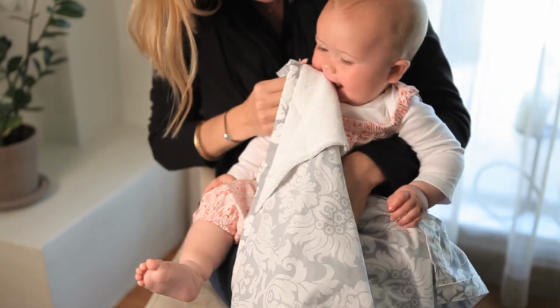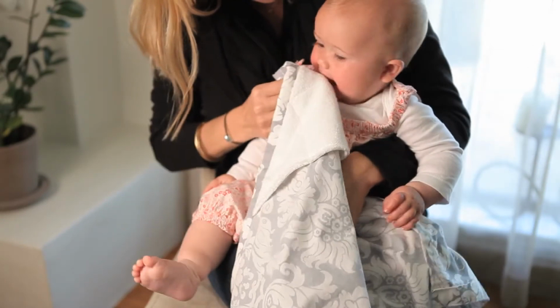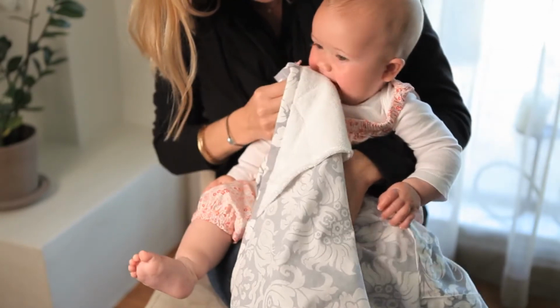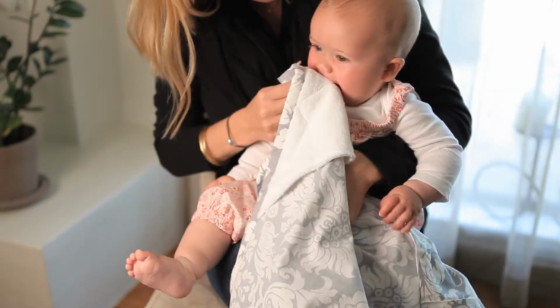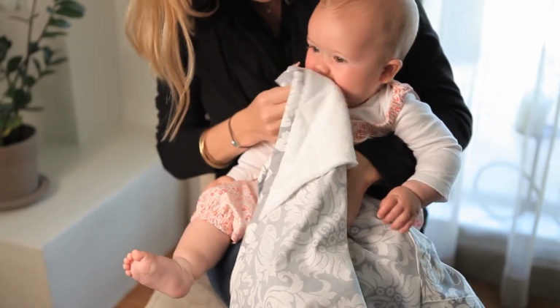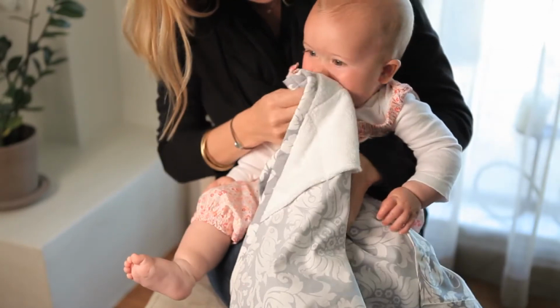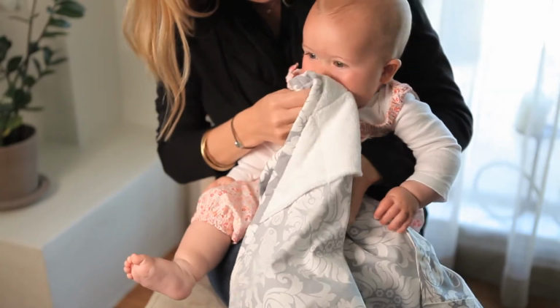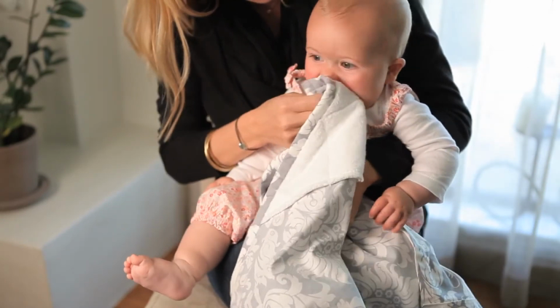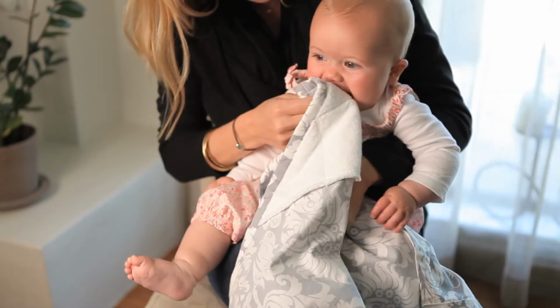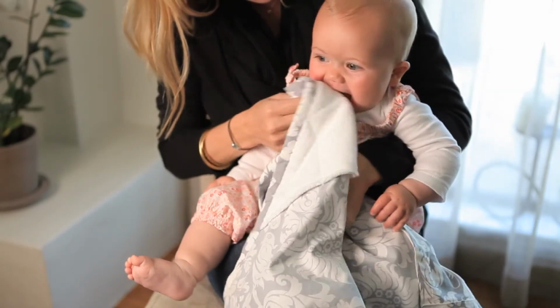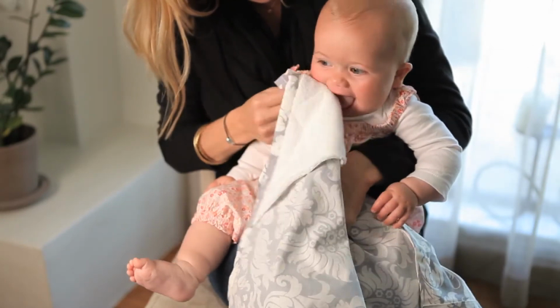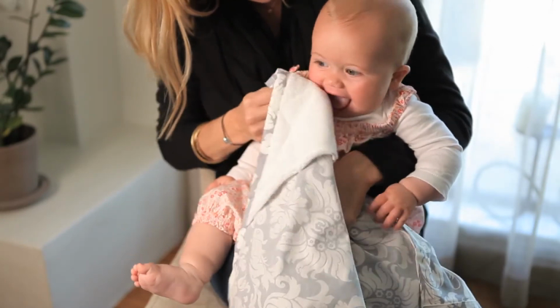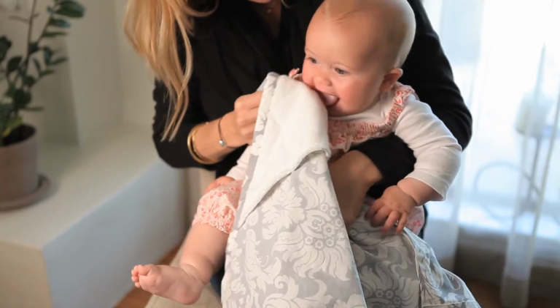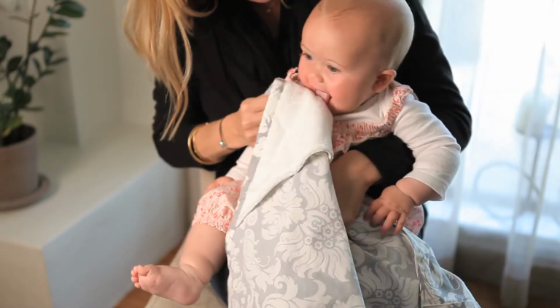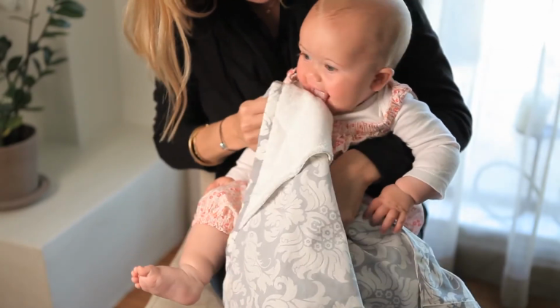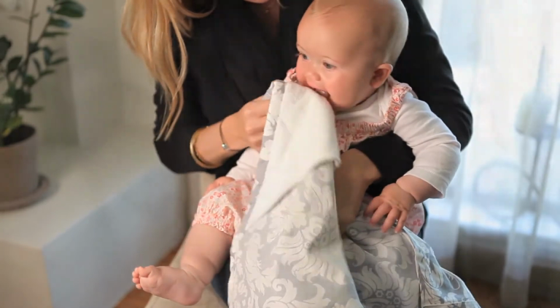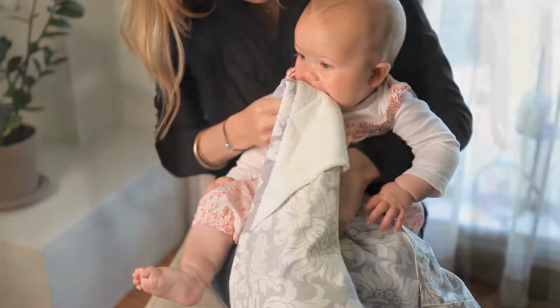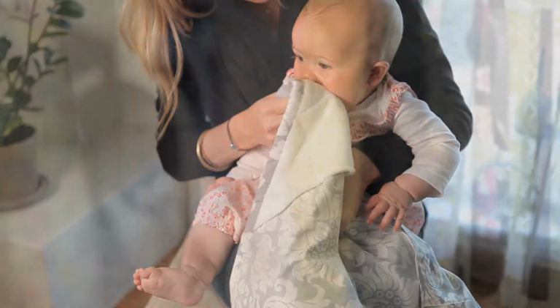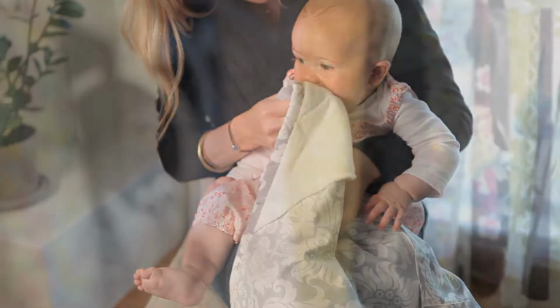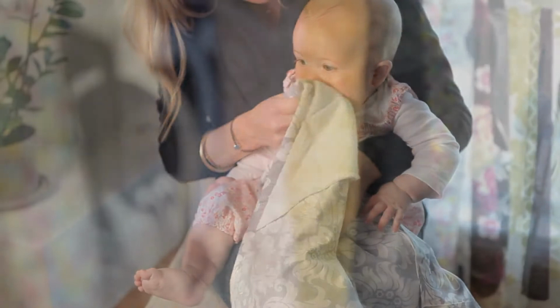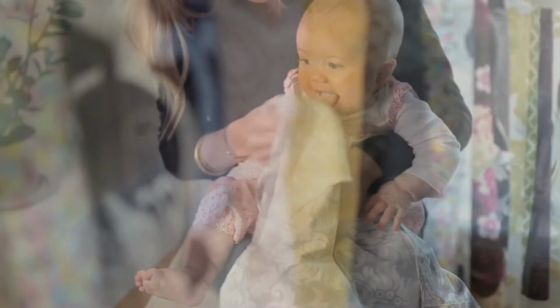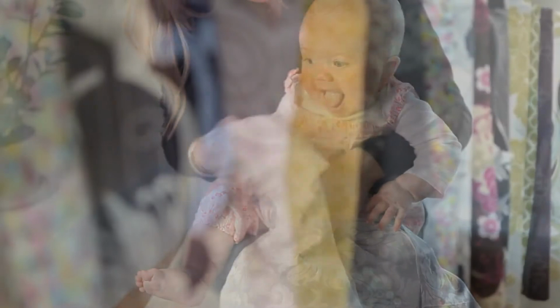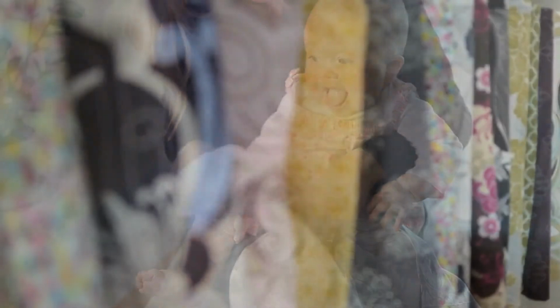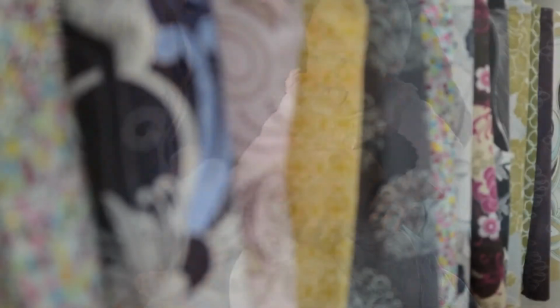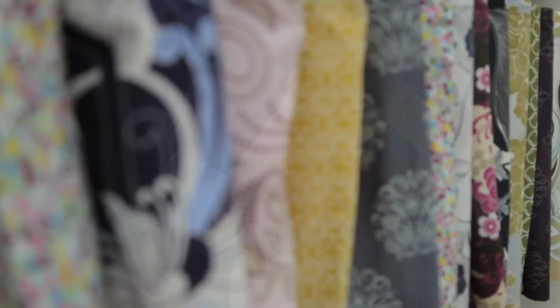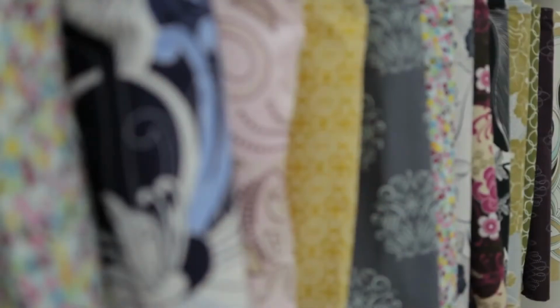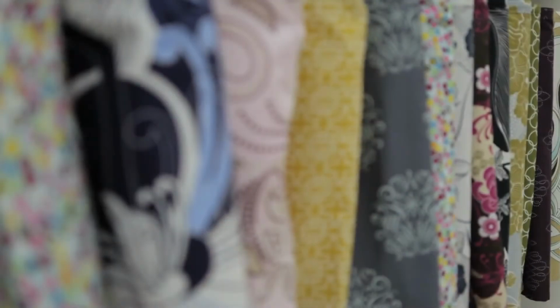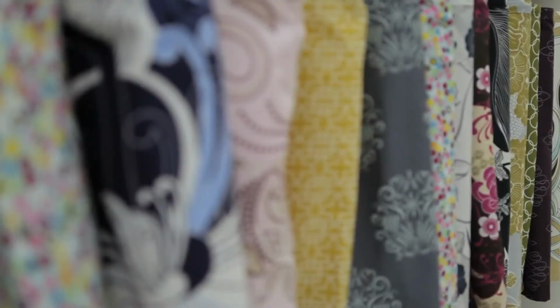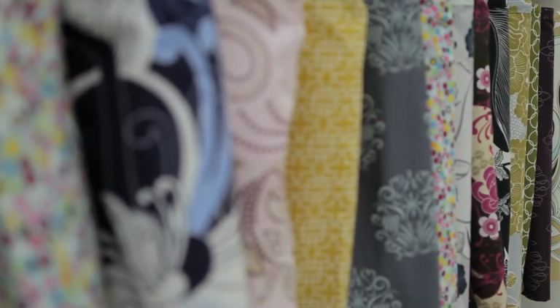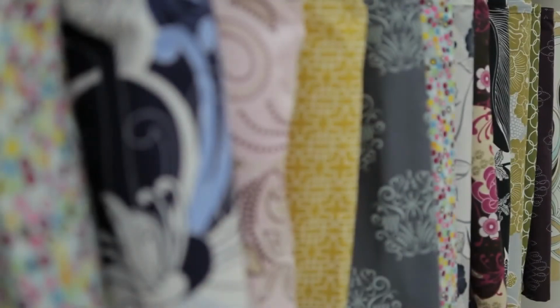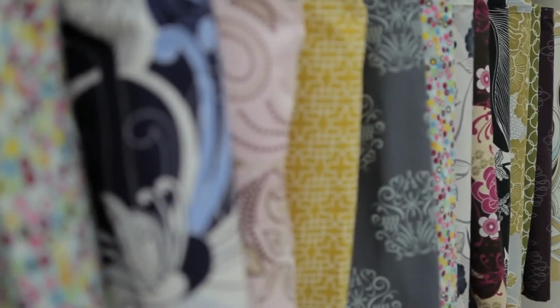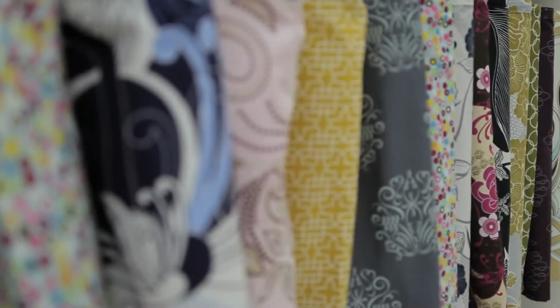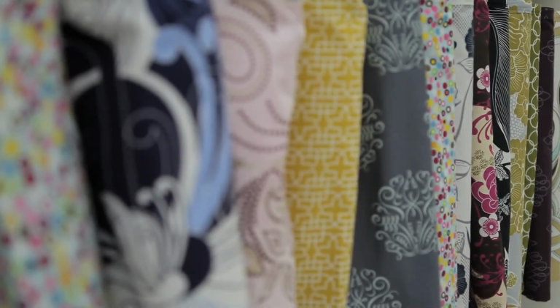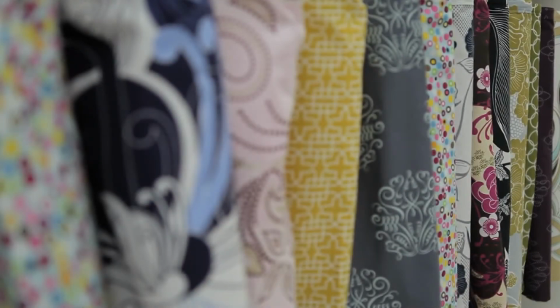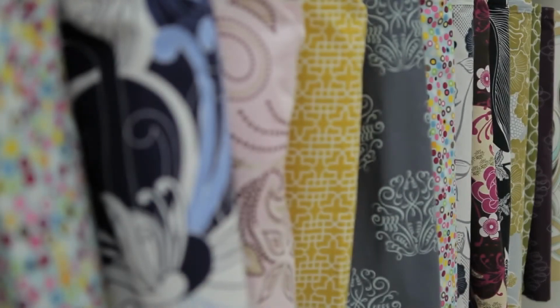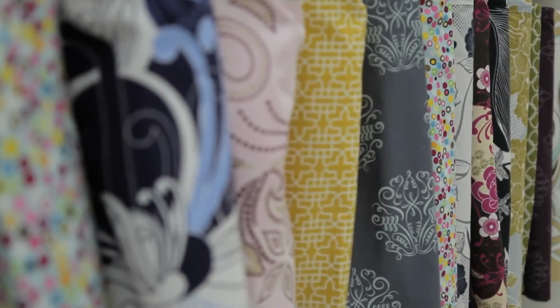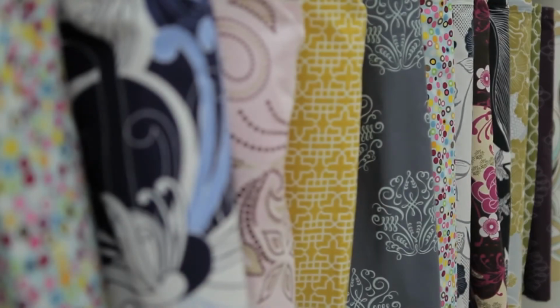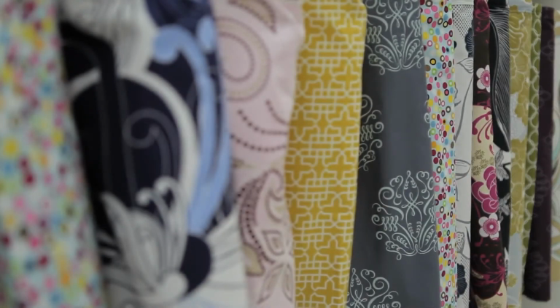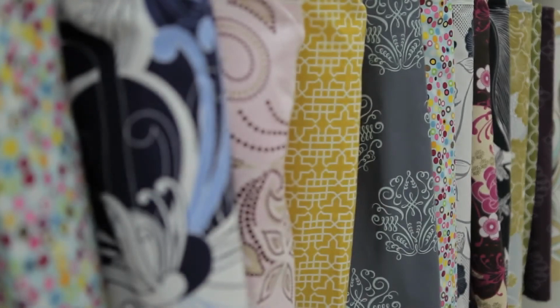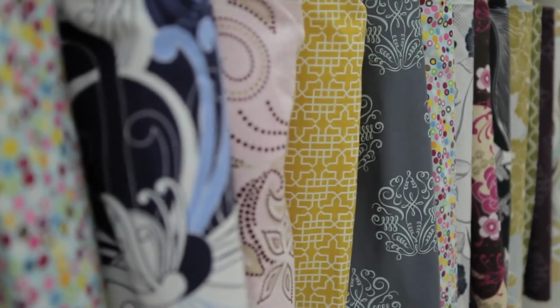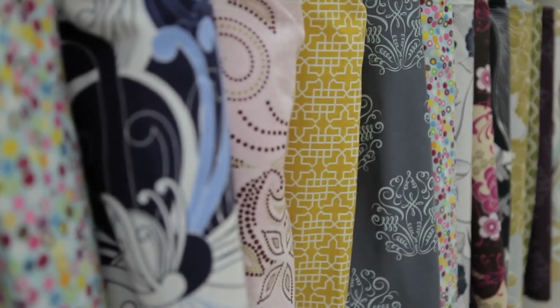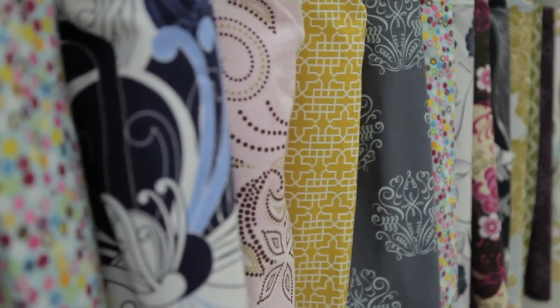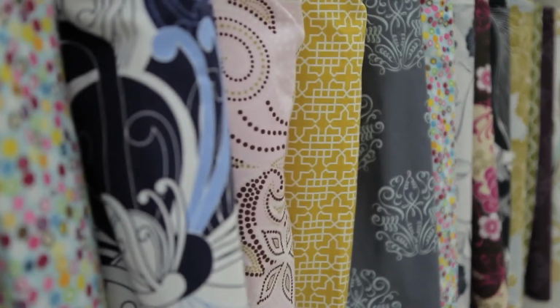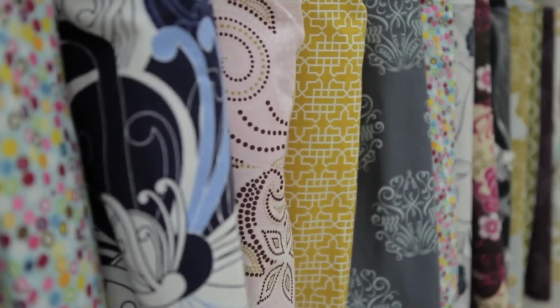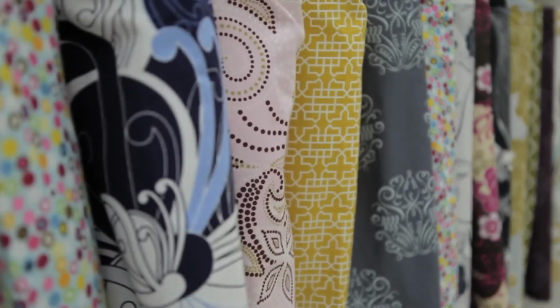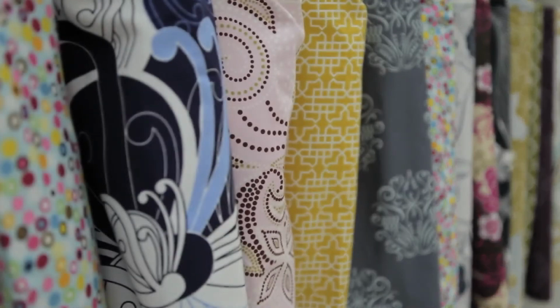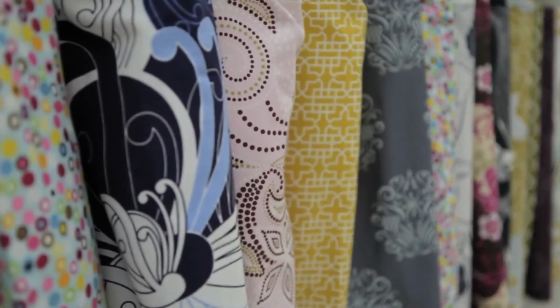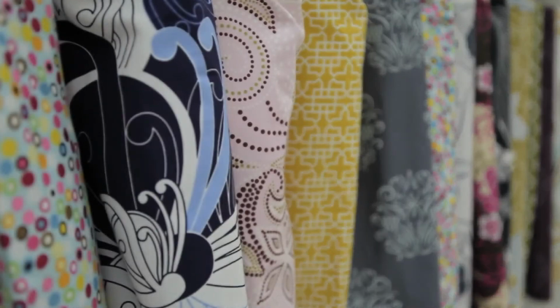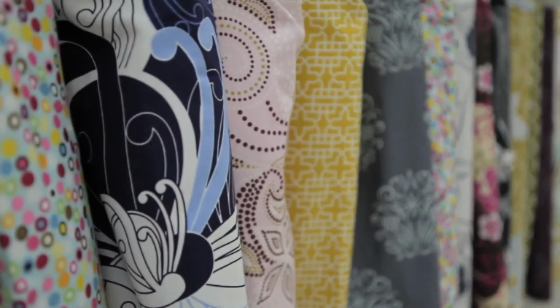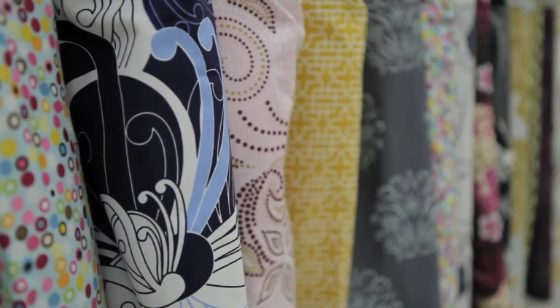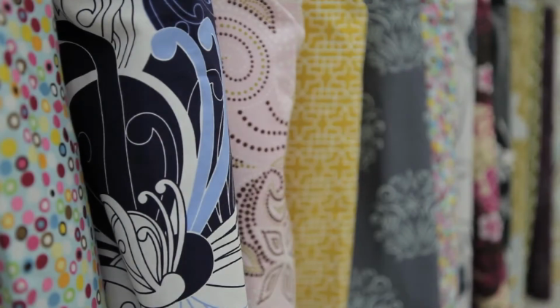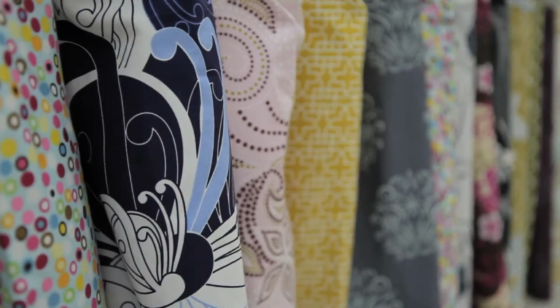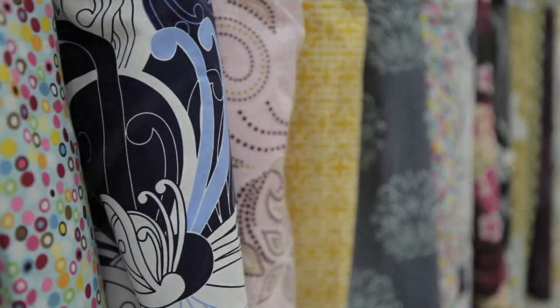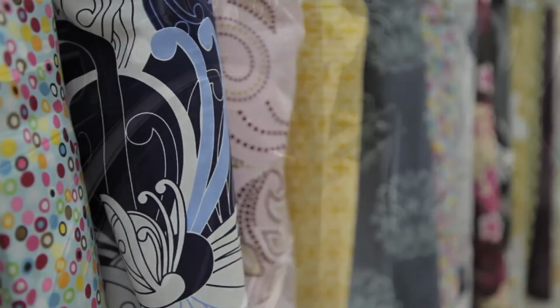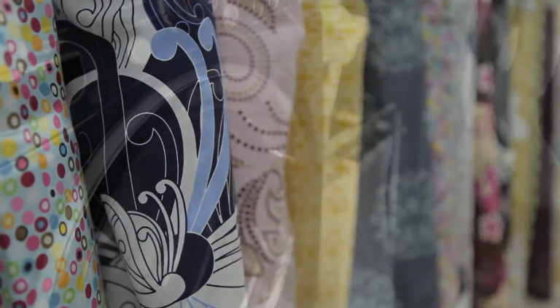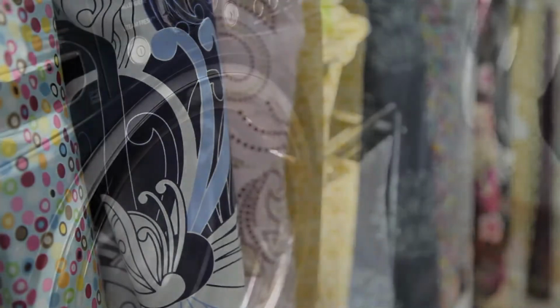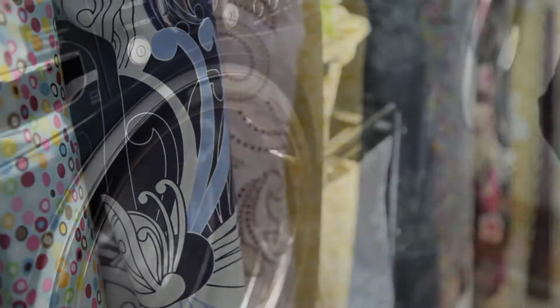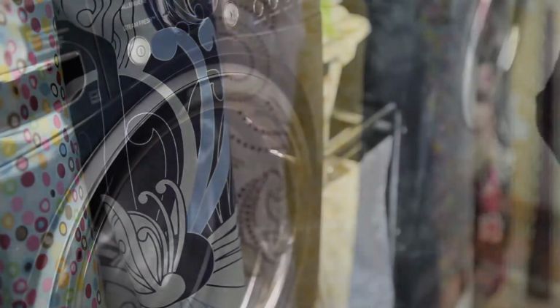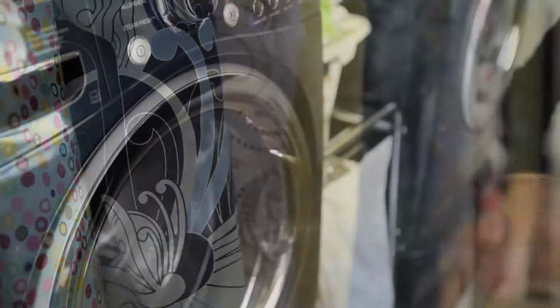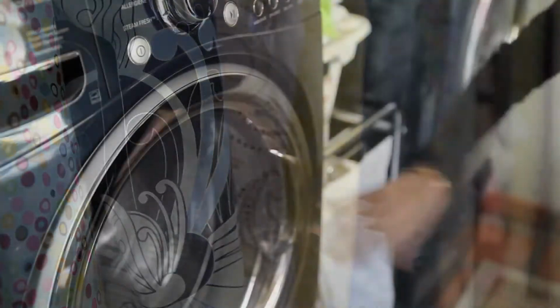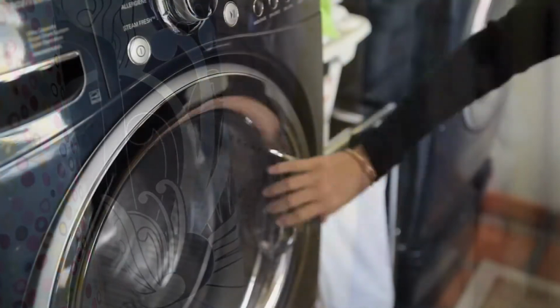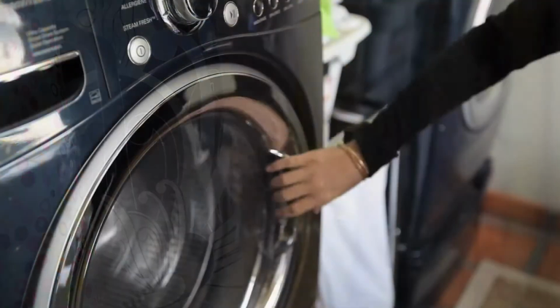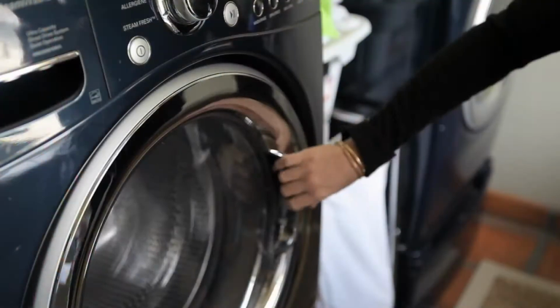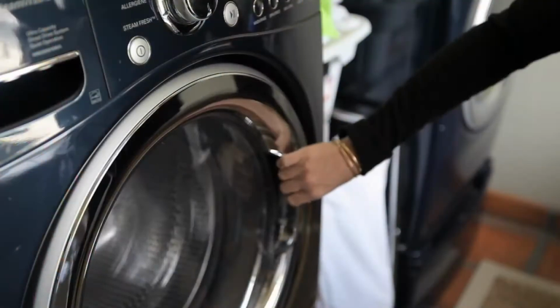We design many different nursing covers in all different styles, and any mom is going to find a pattern that suits her personality.